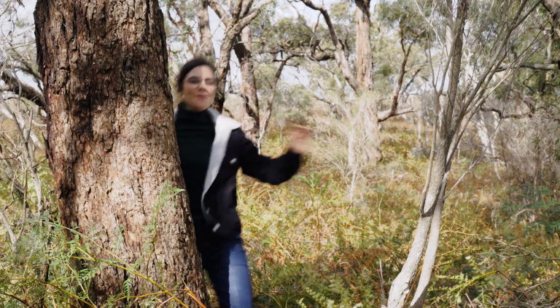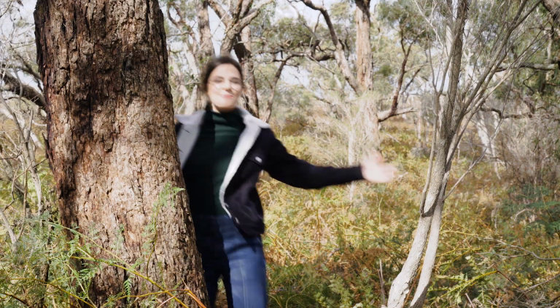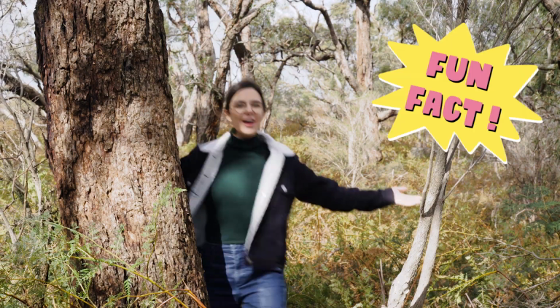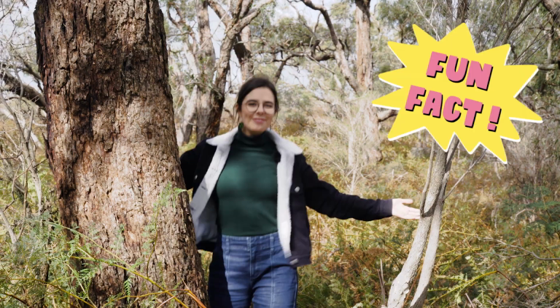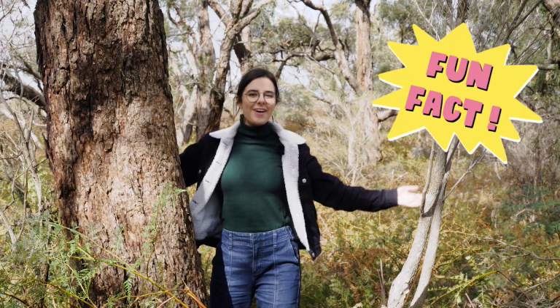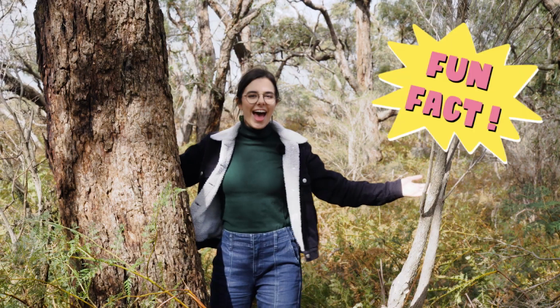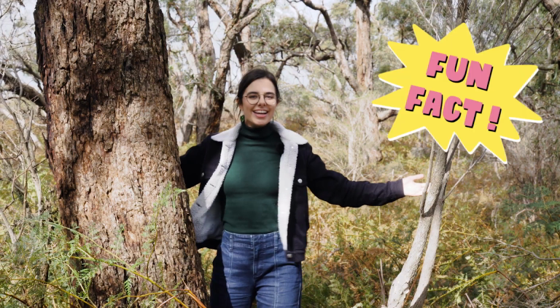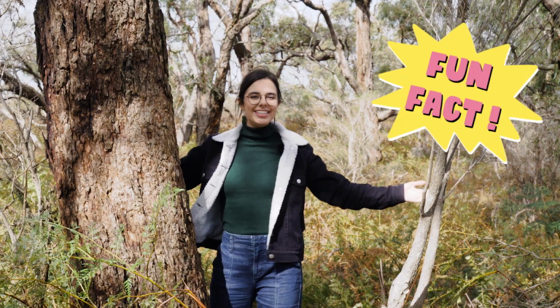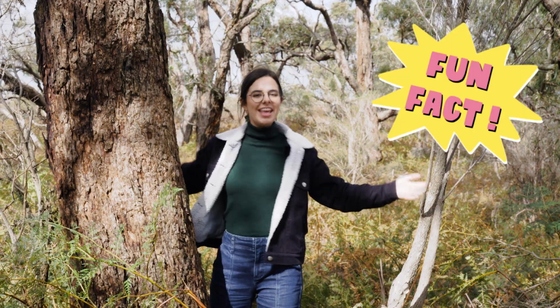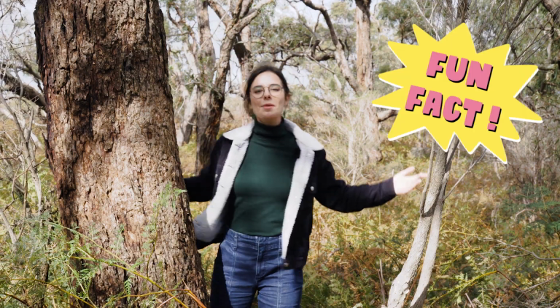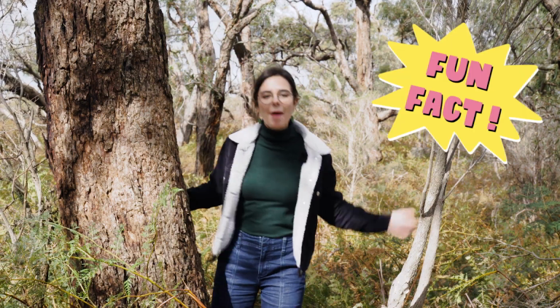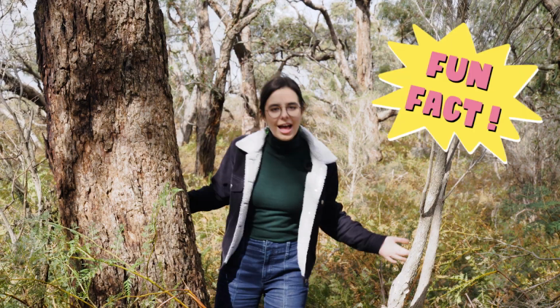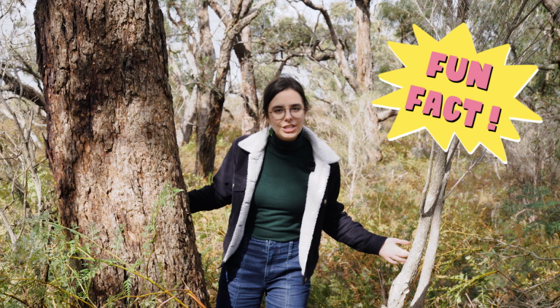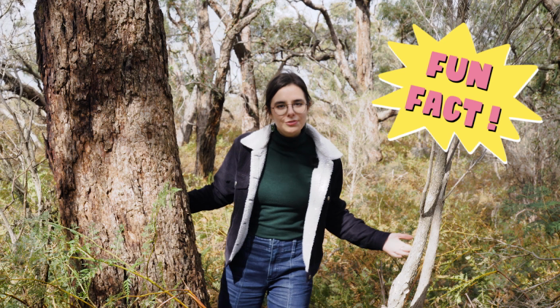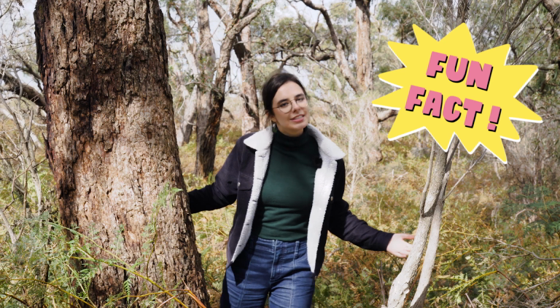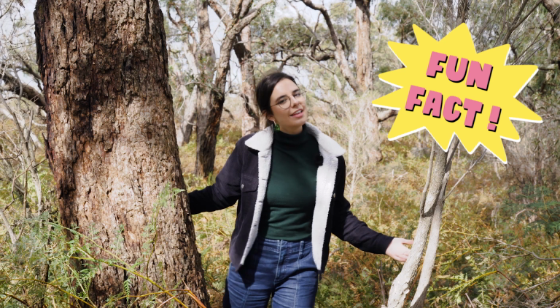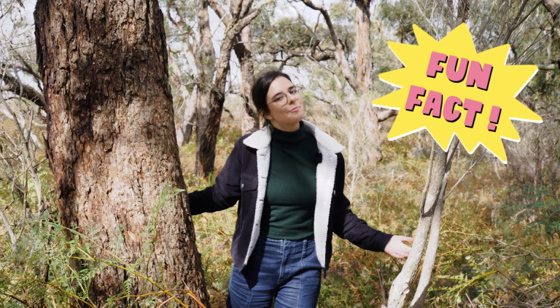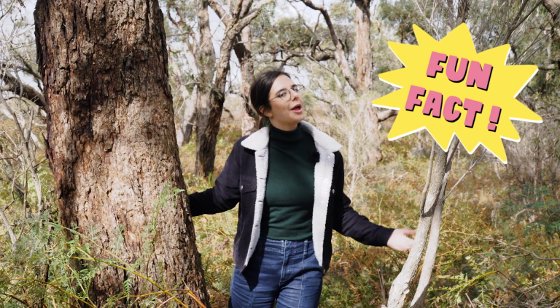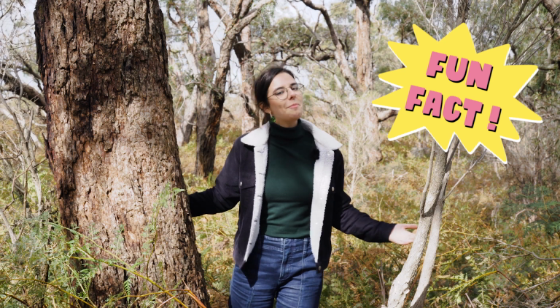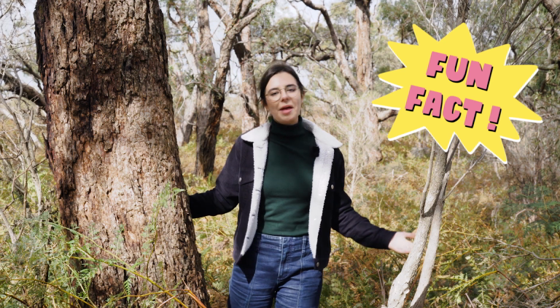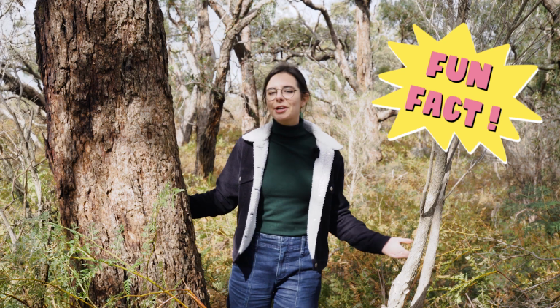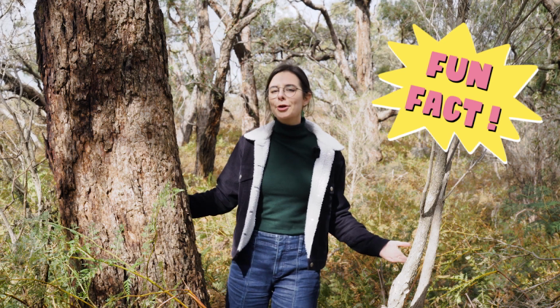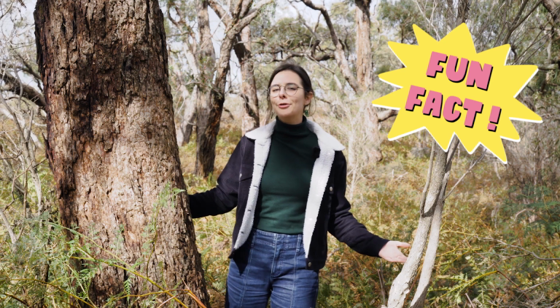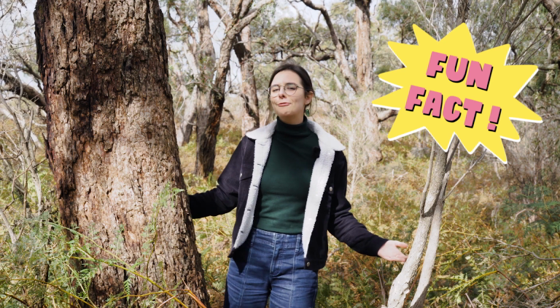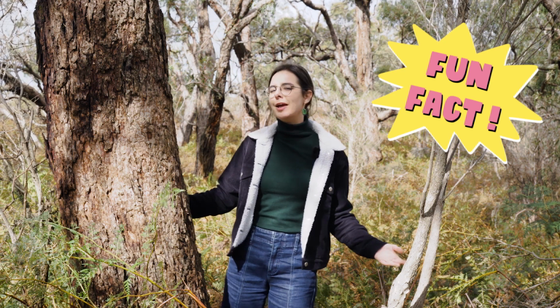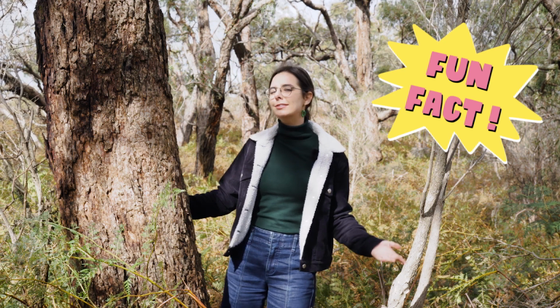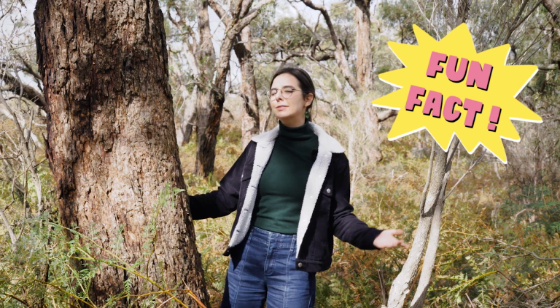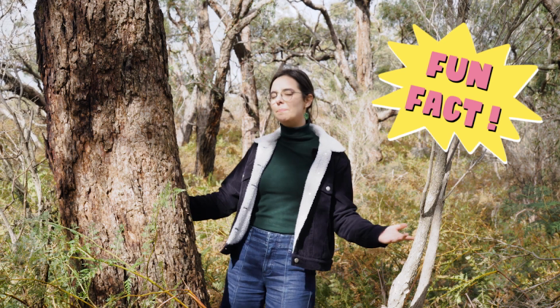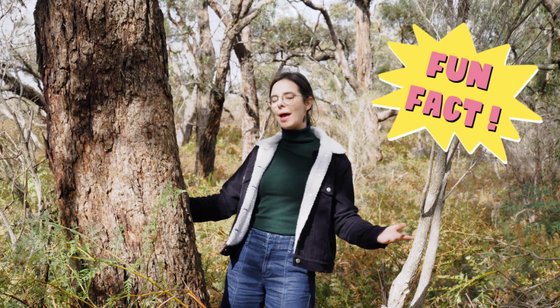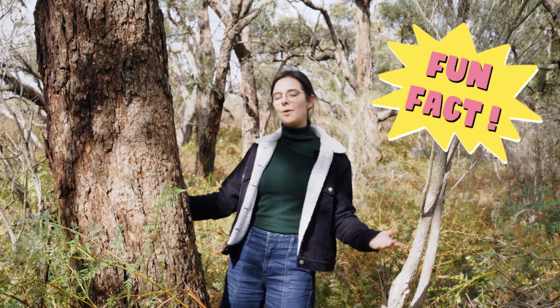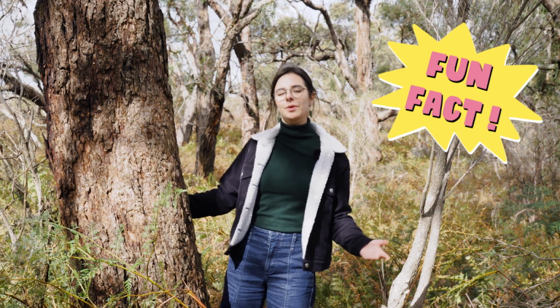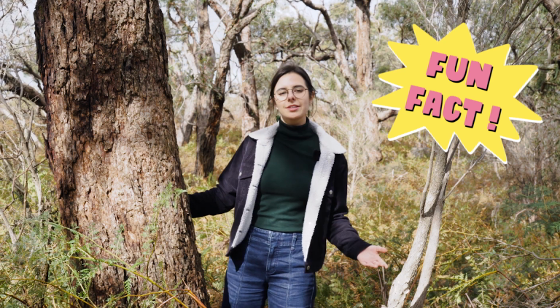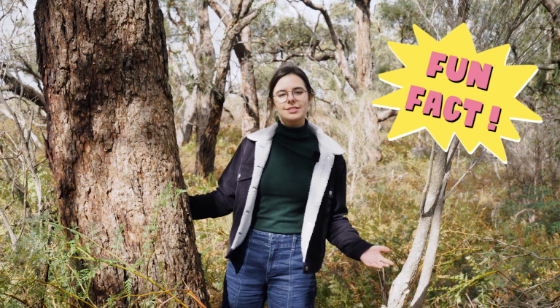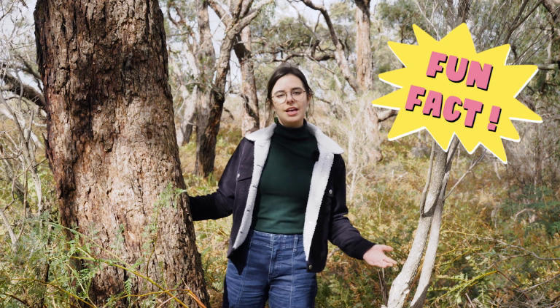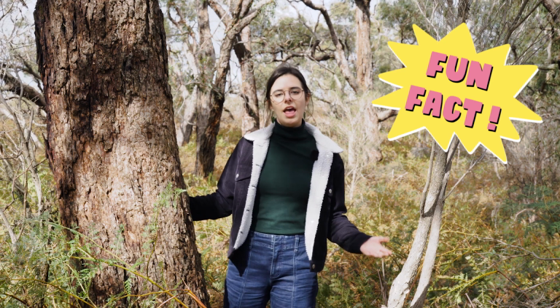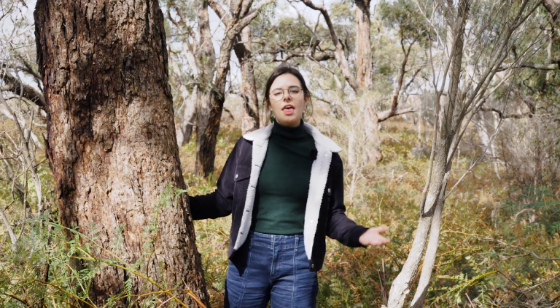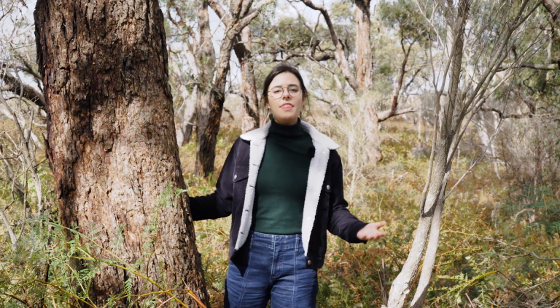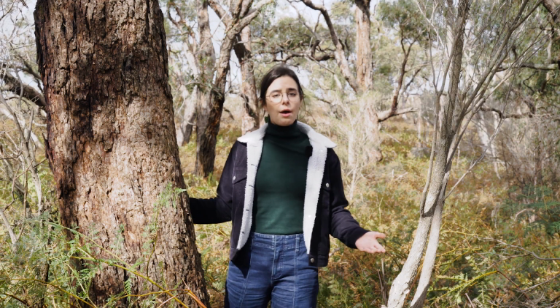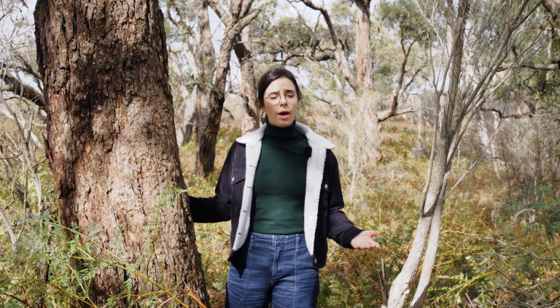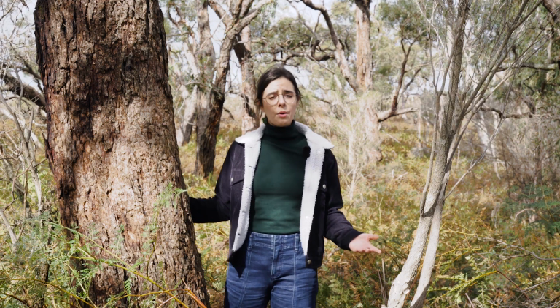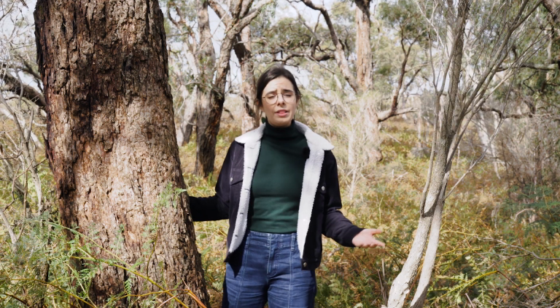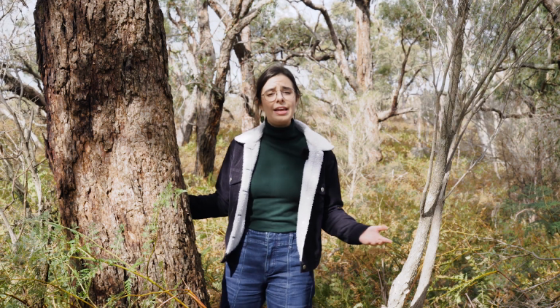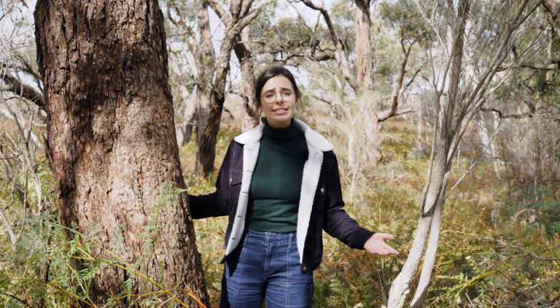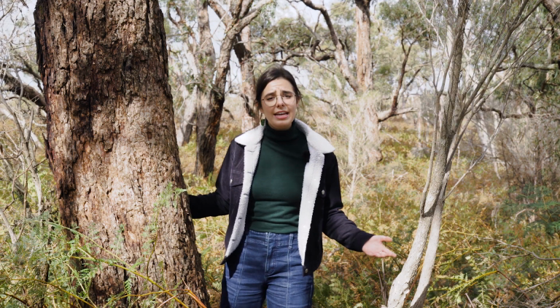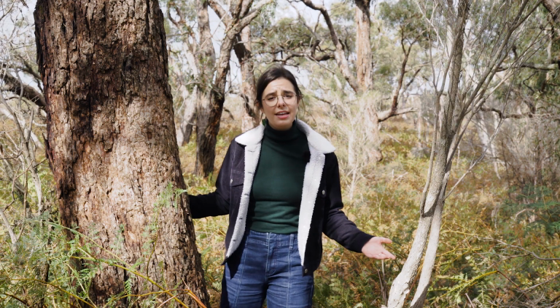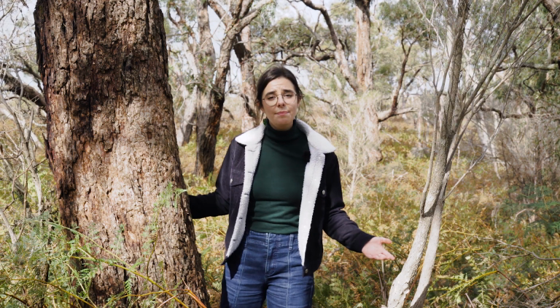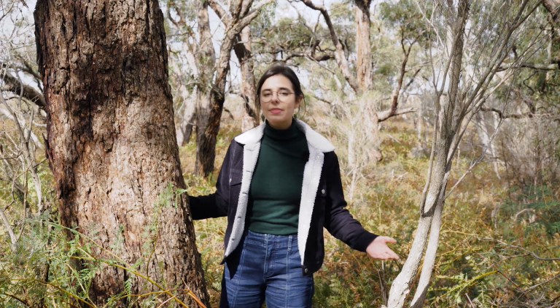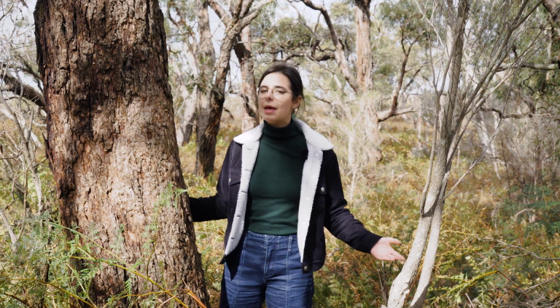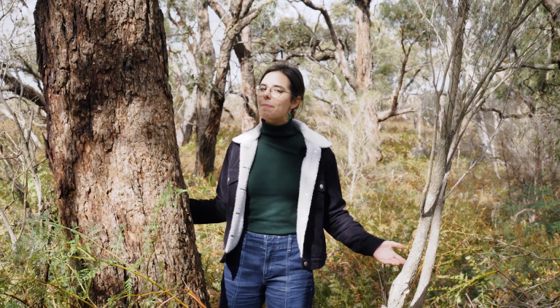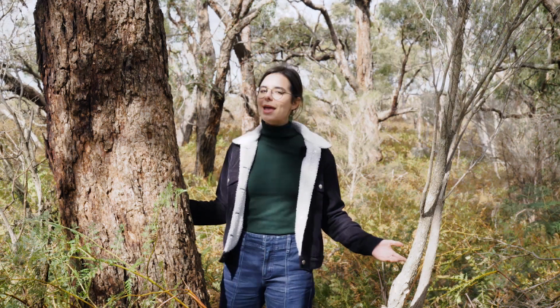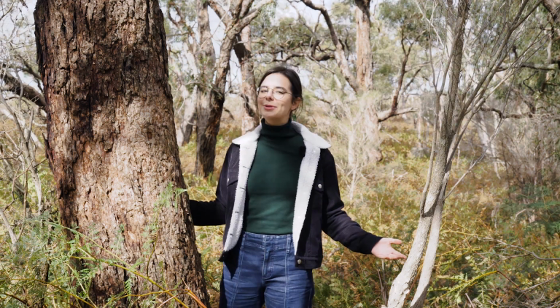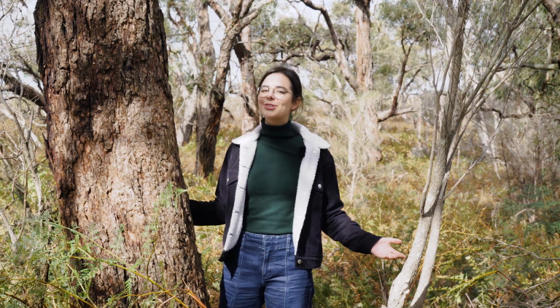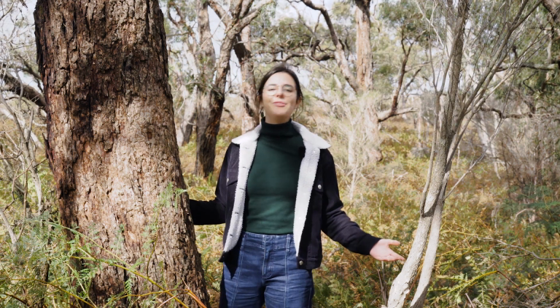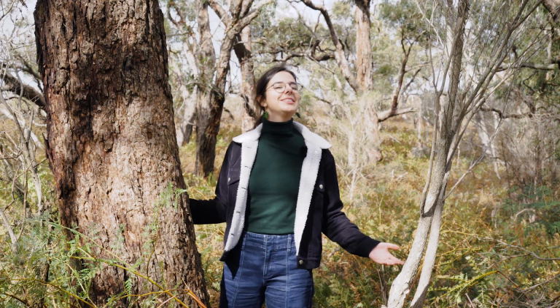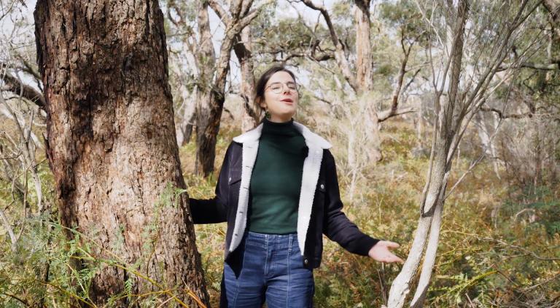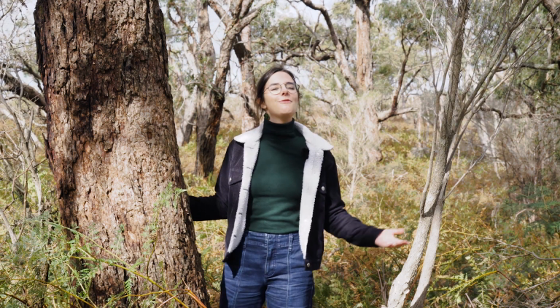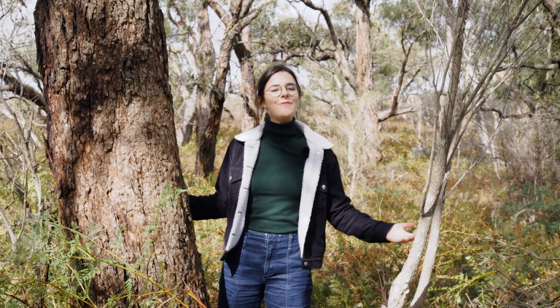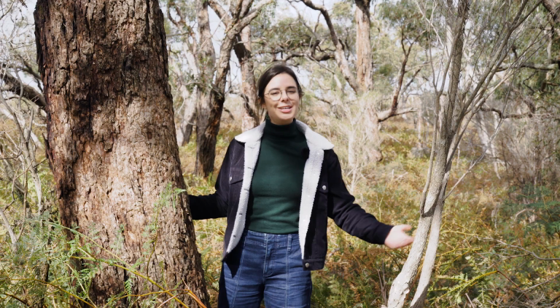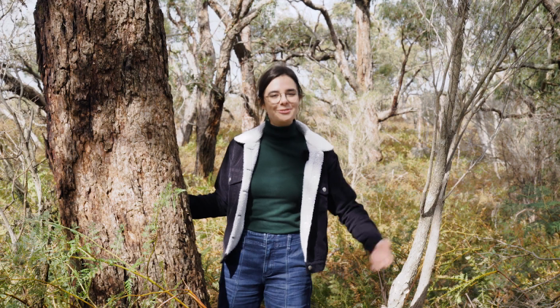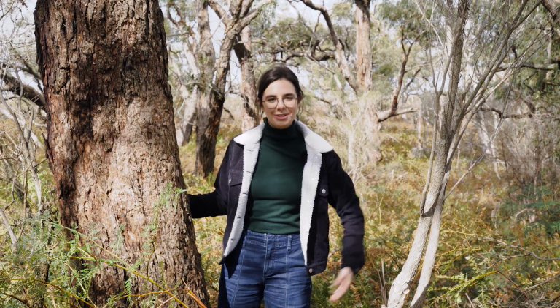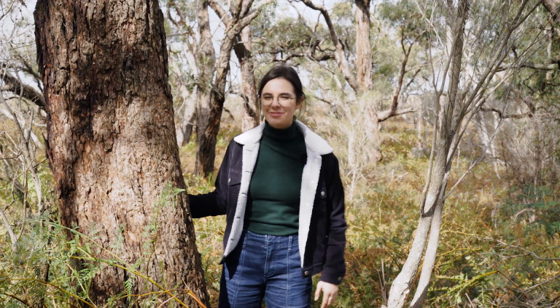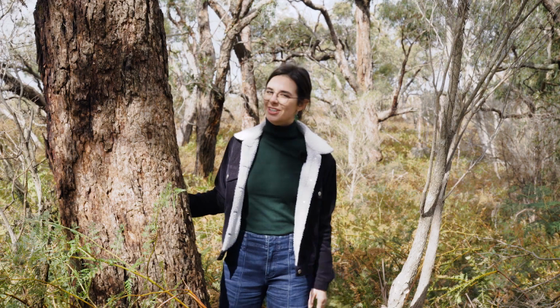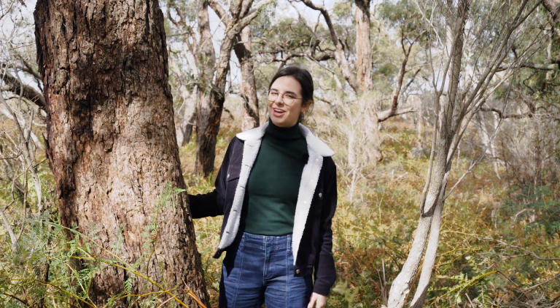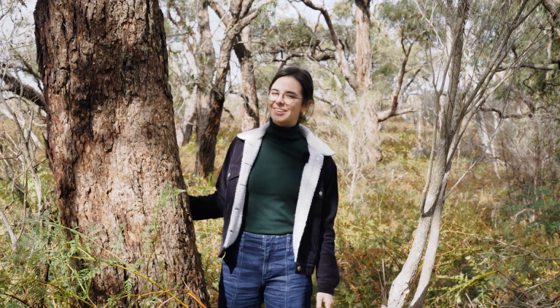Fun fact: the pouch of a southern brown bandicoot faces backwards. That way when they dig, their babies don't receive a face full of dirt.